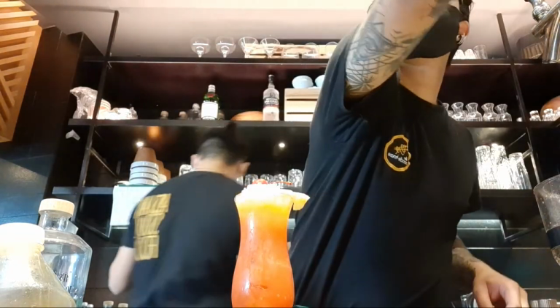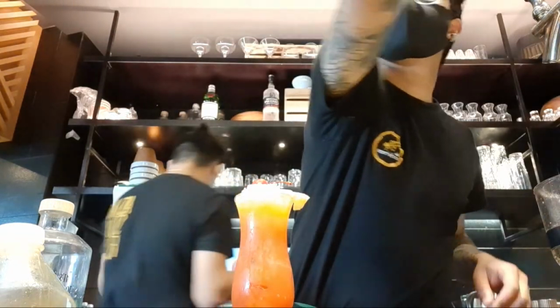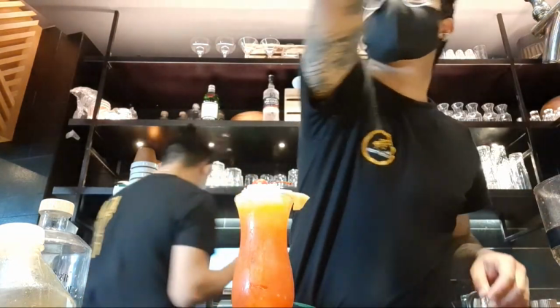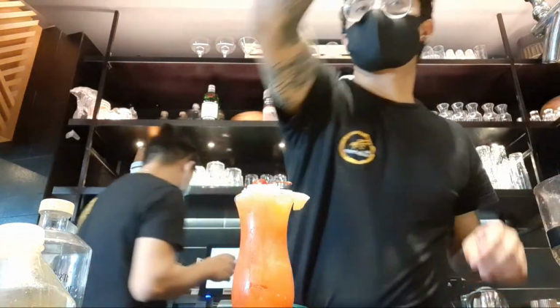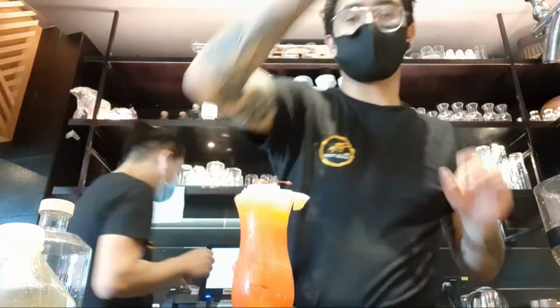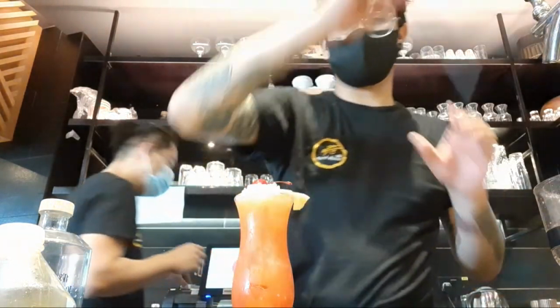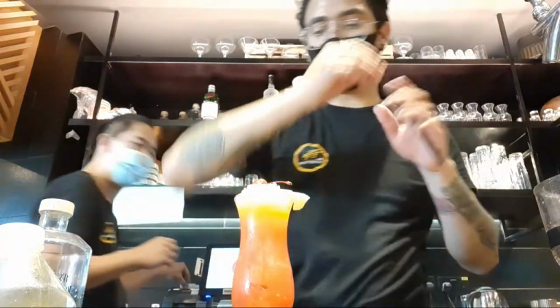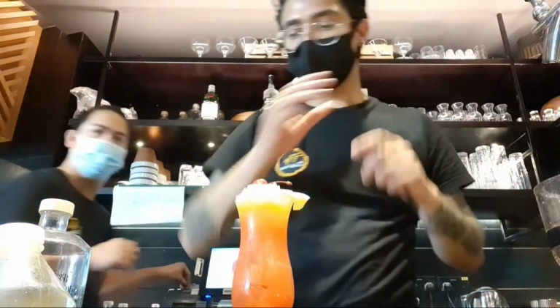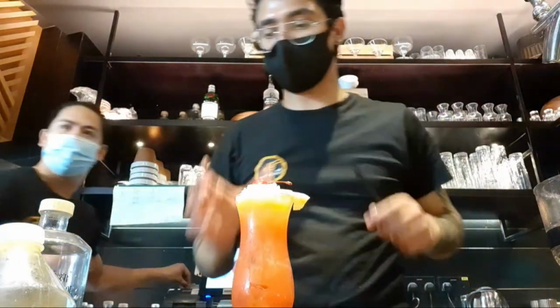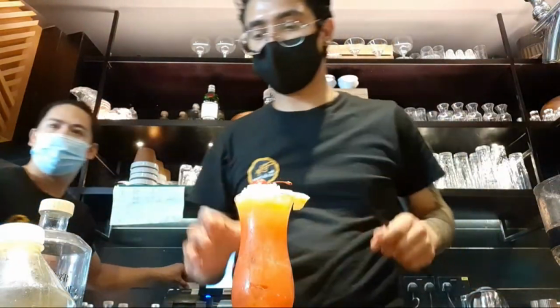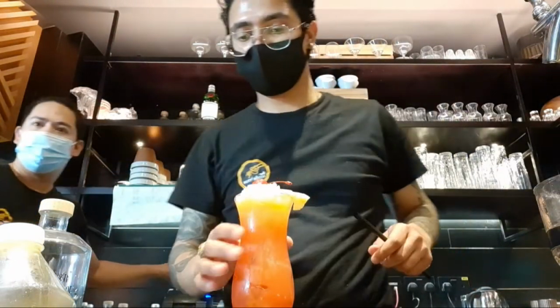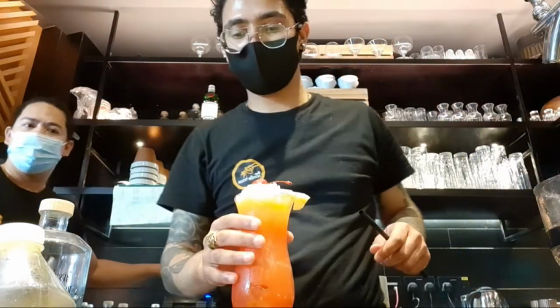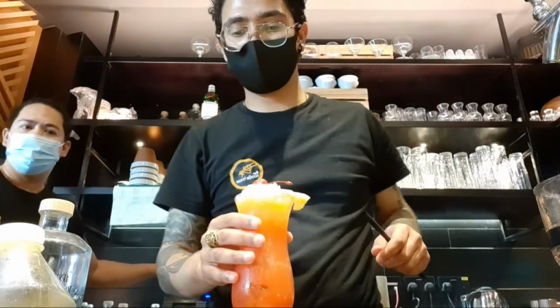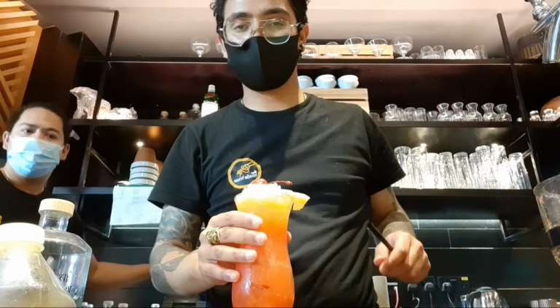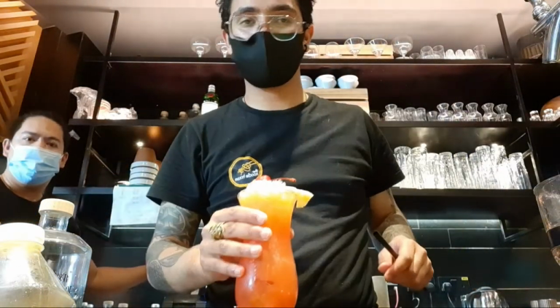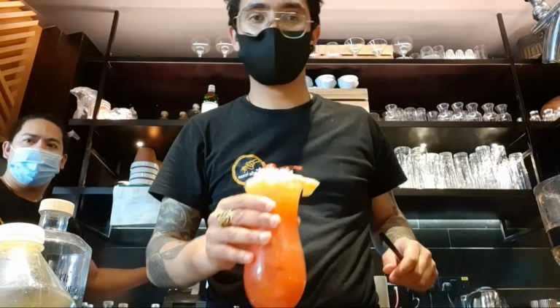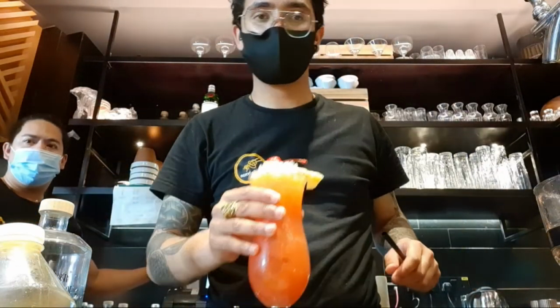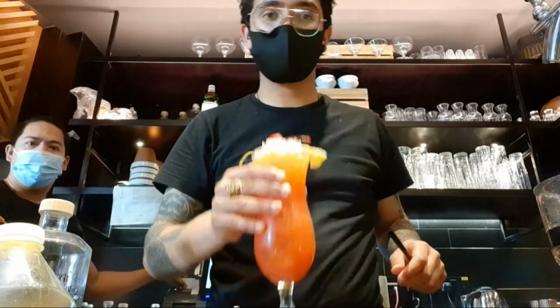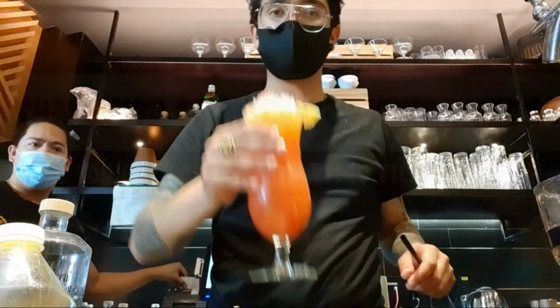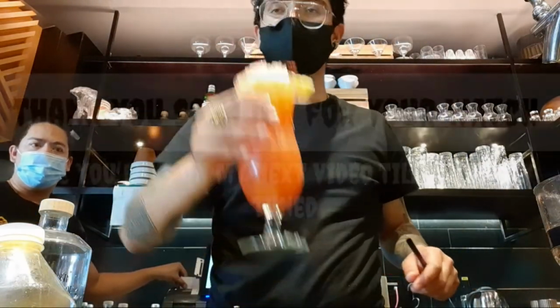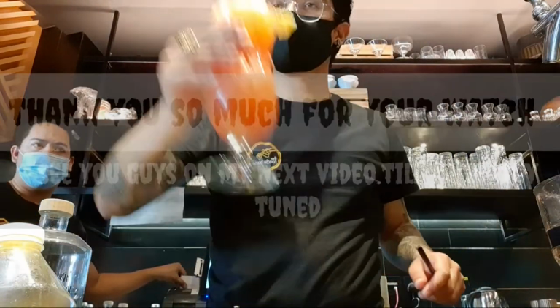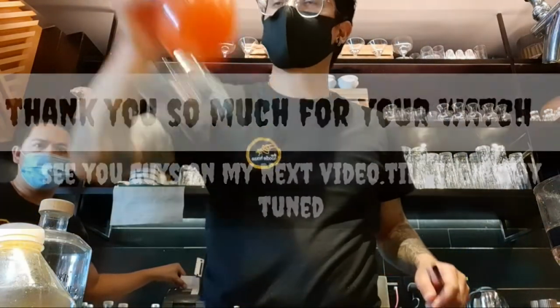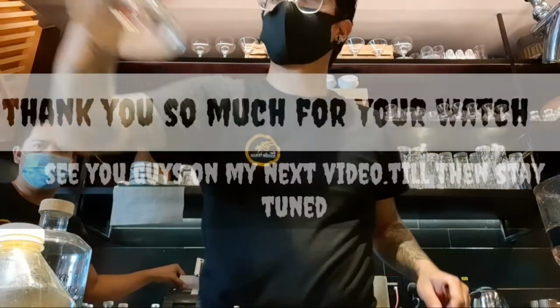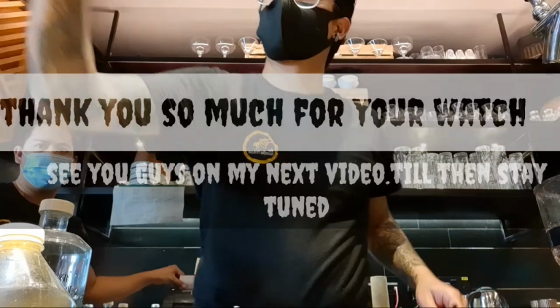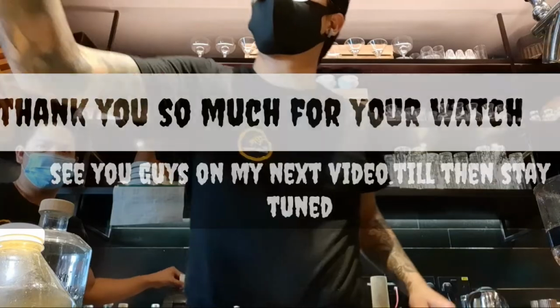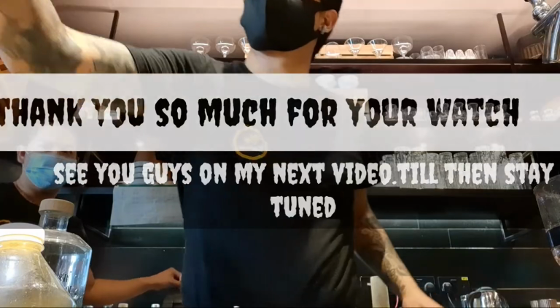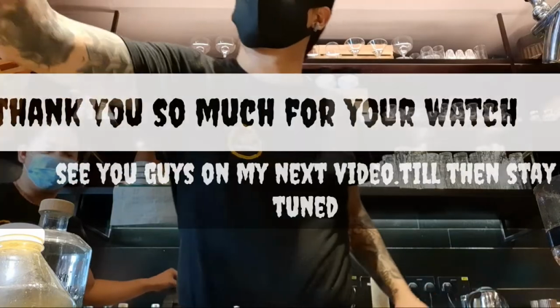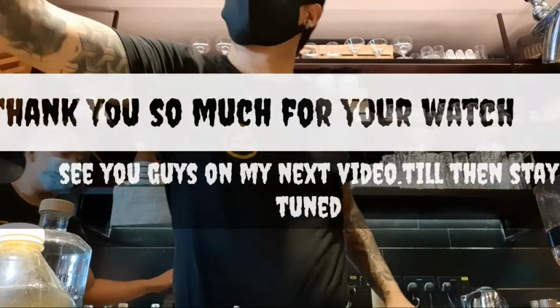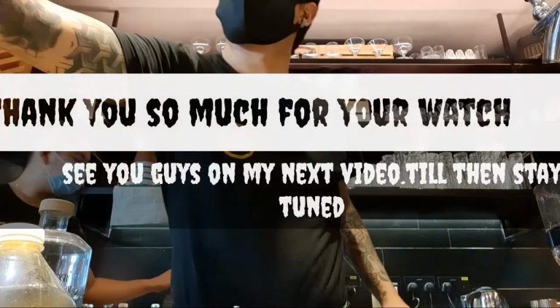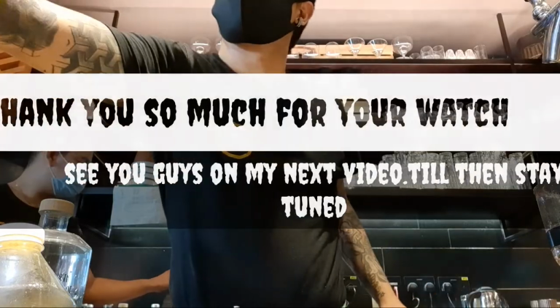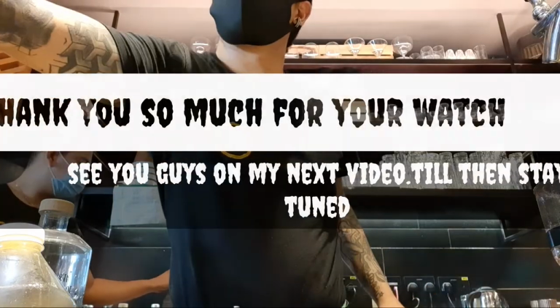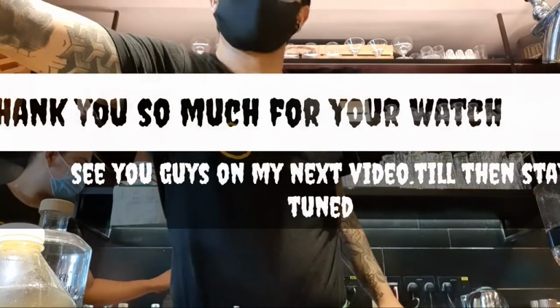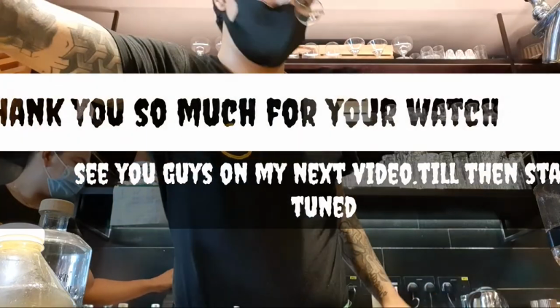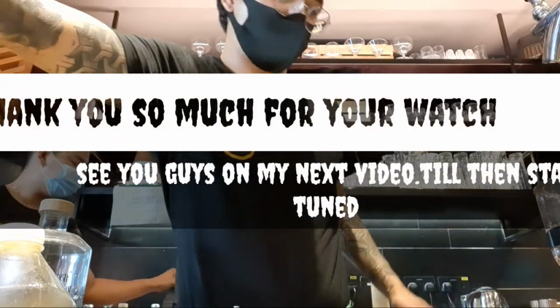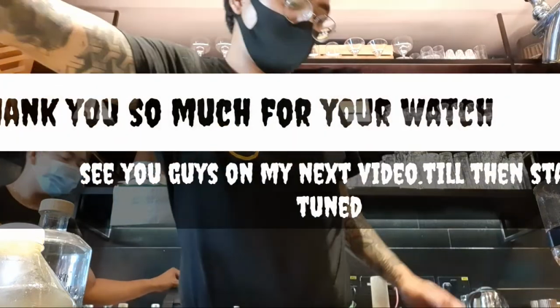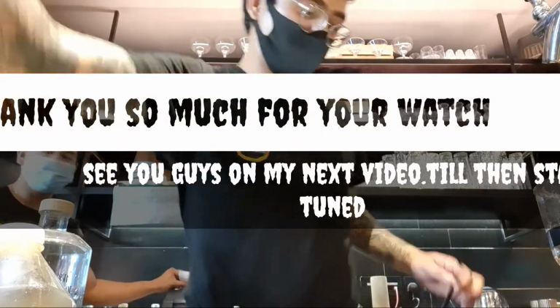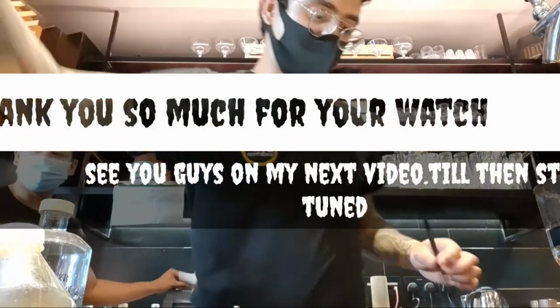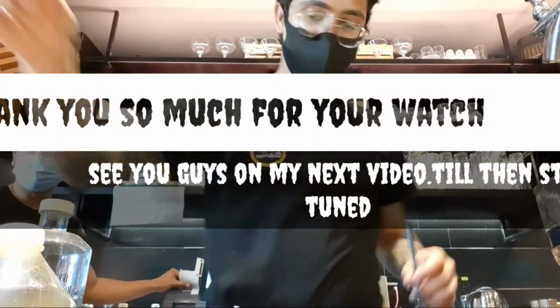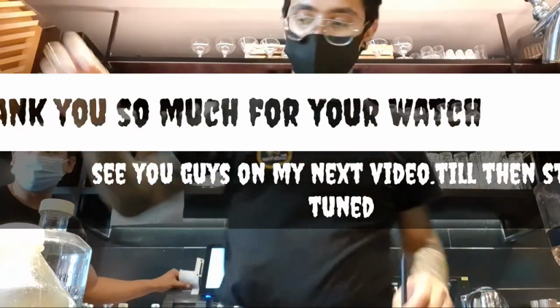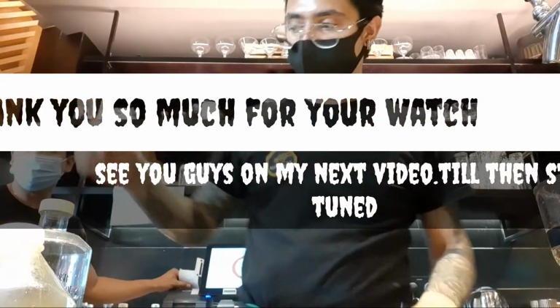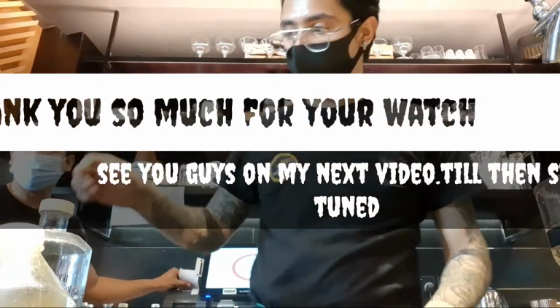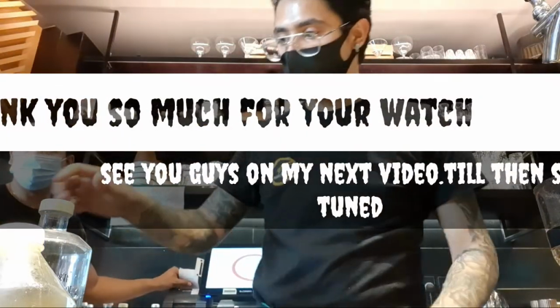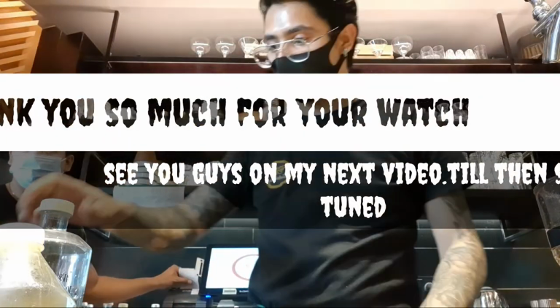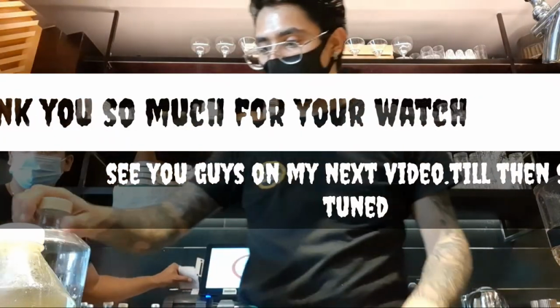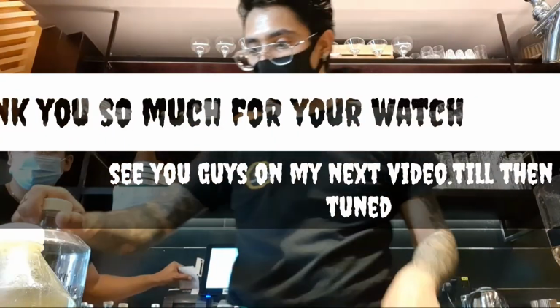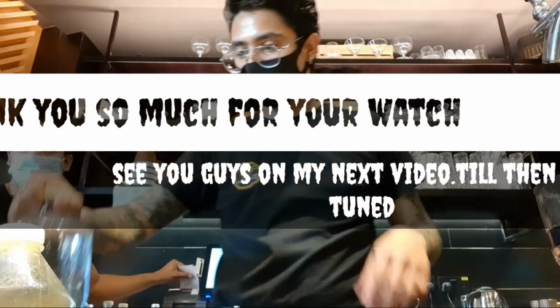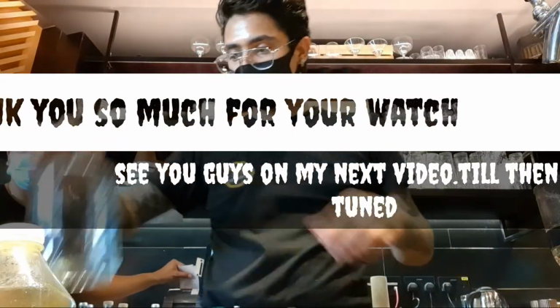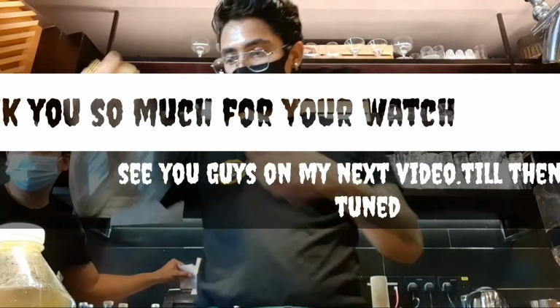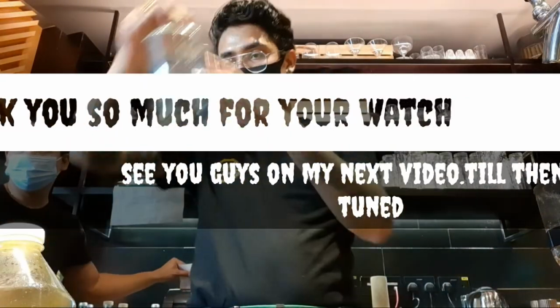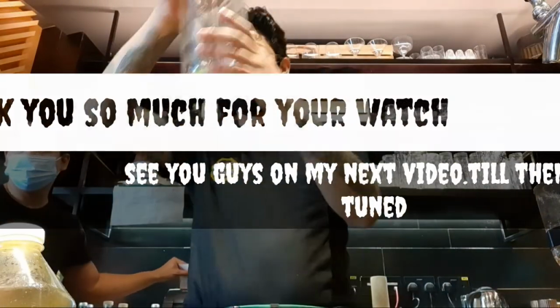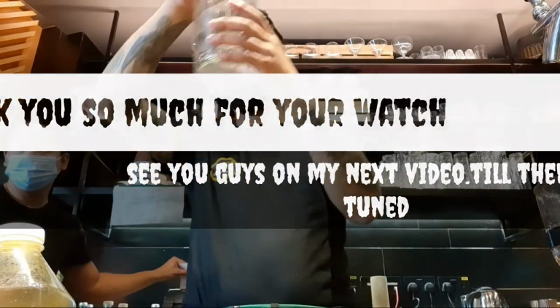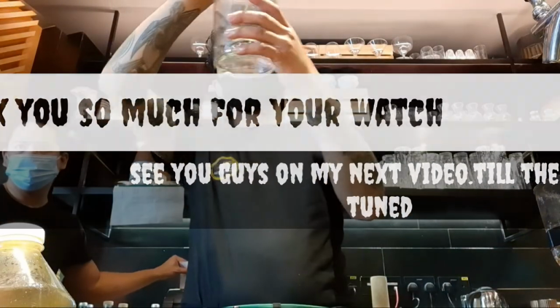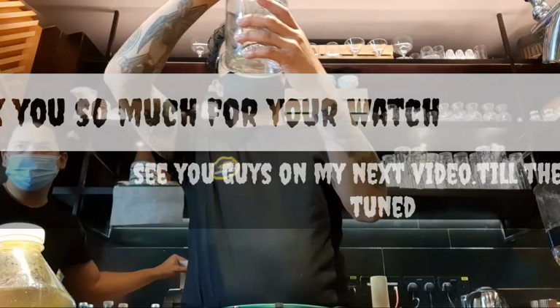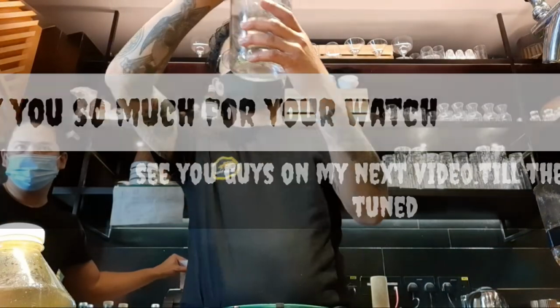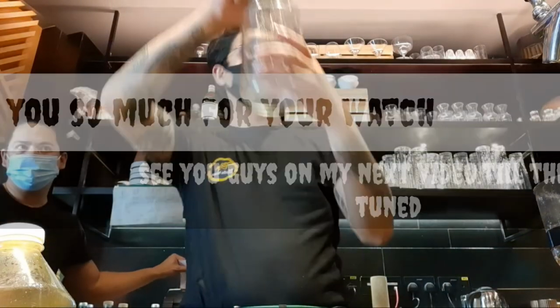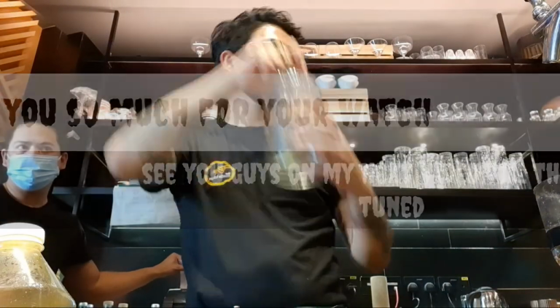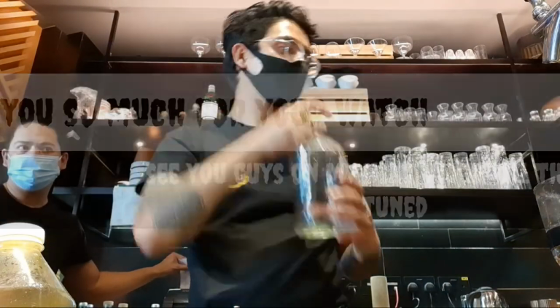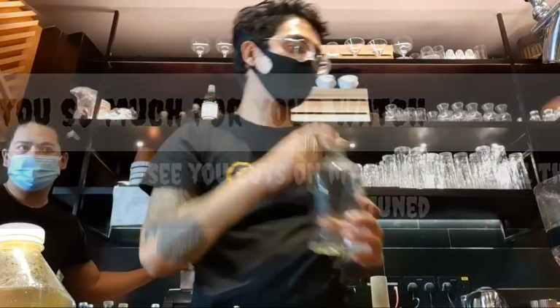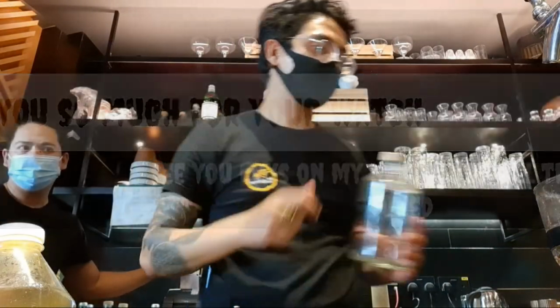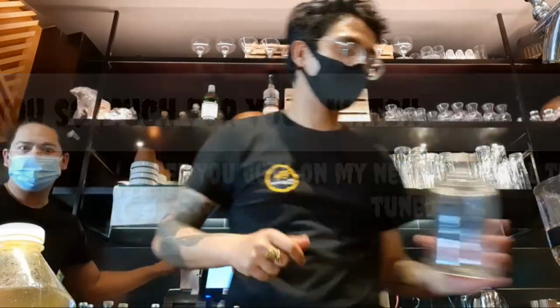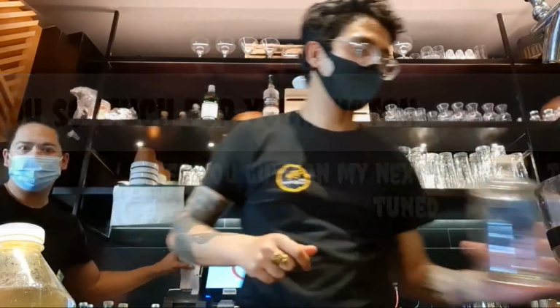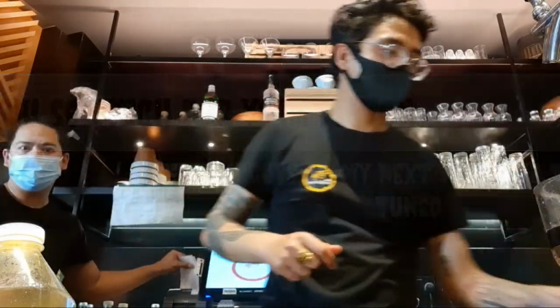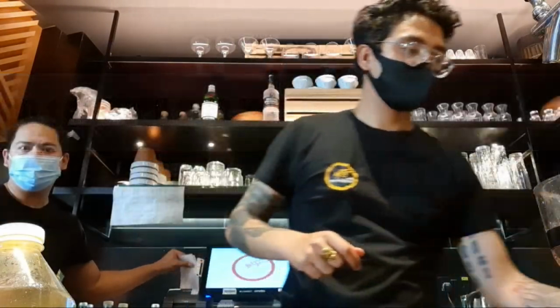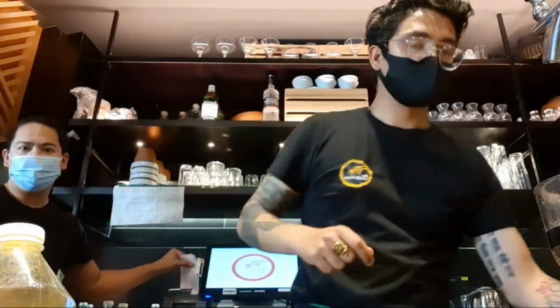Top up with the cherry — and there's your Singapore Sling! Thank you guys, thank you so much for watching my video. If you liked my video, please like it!